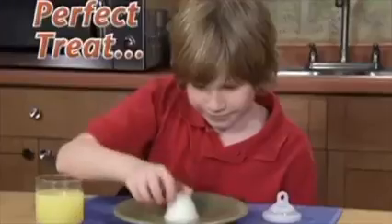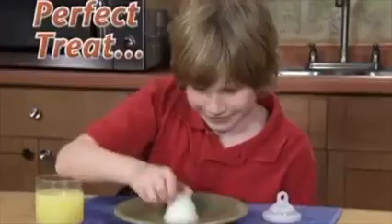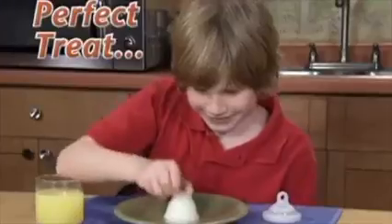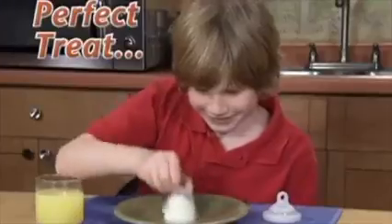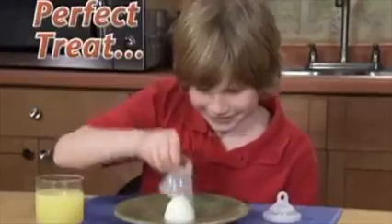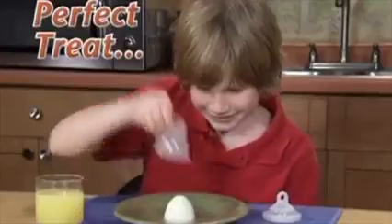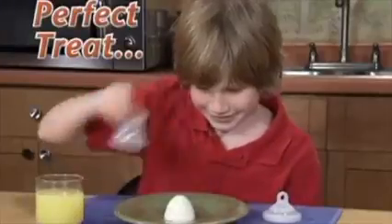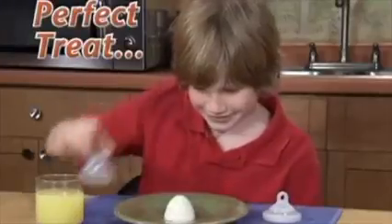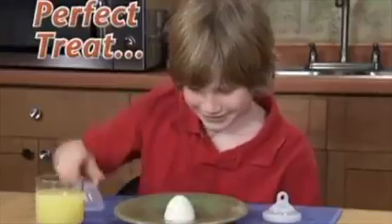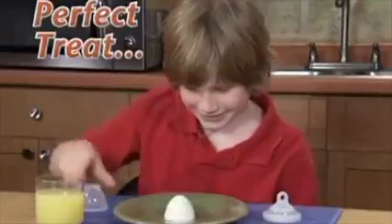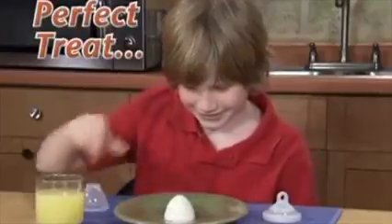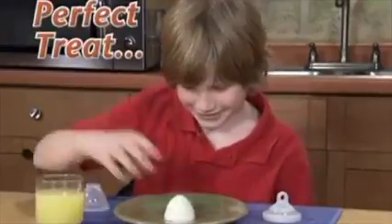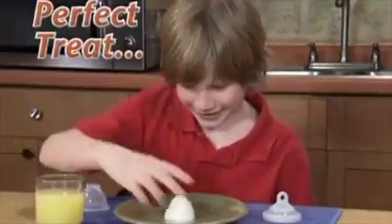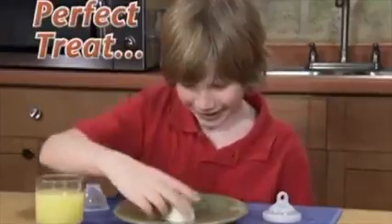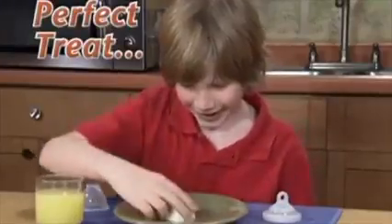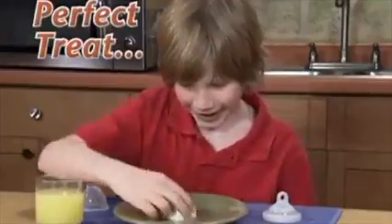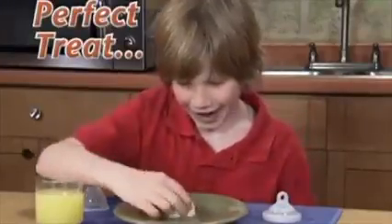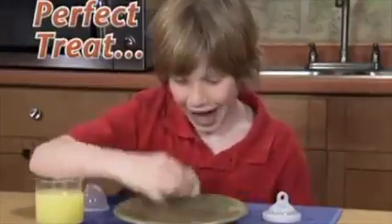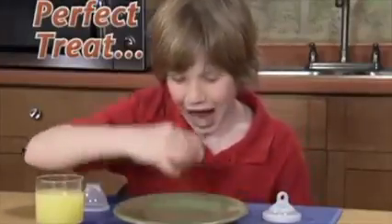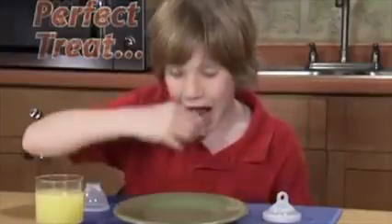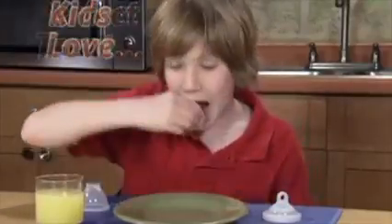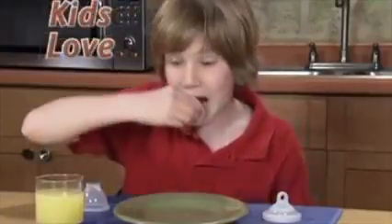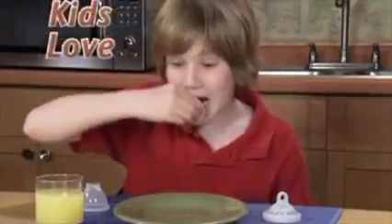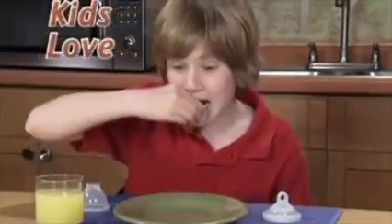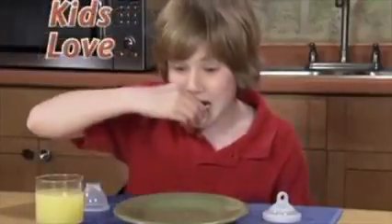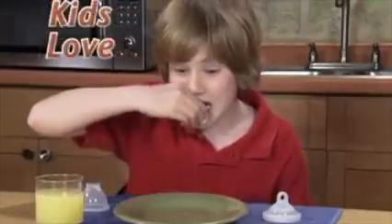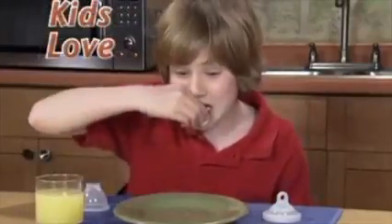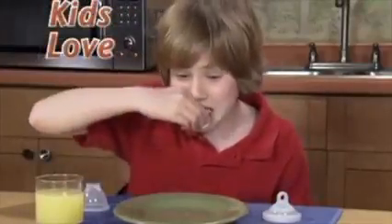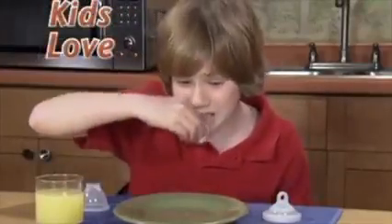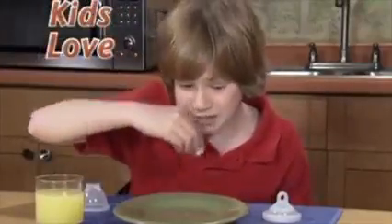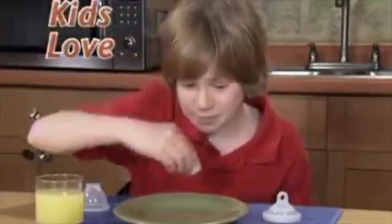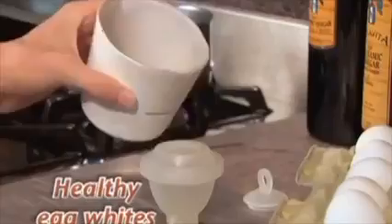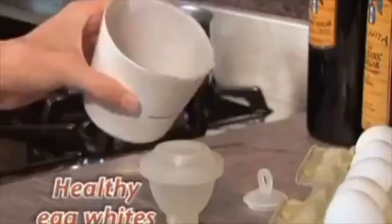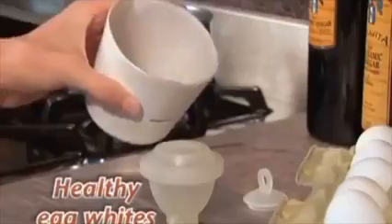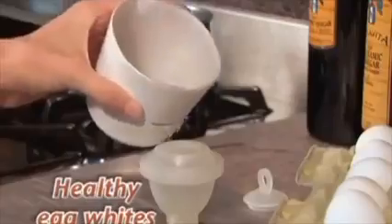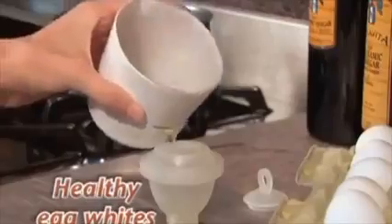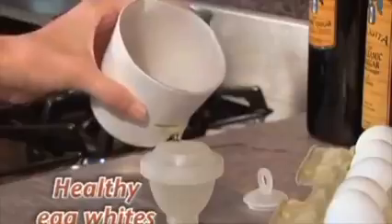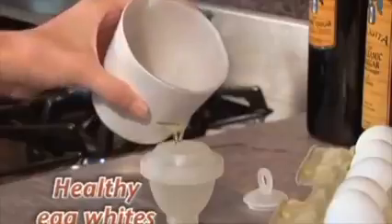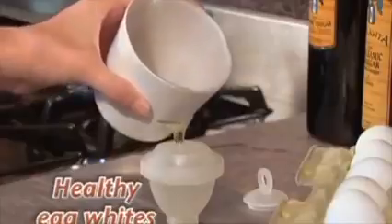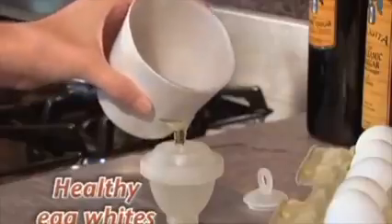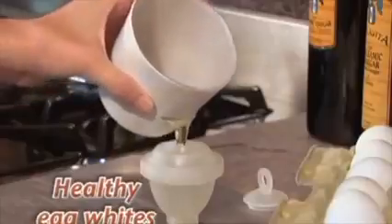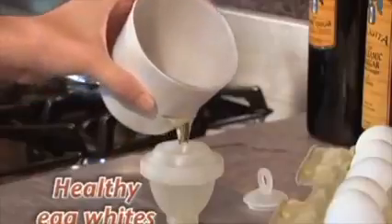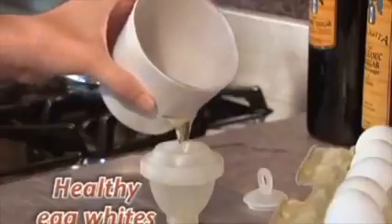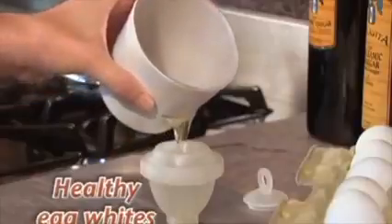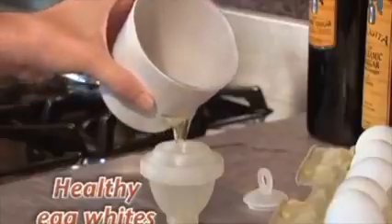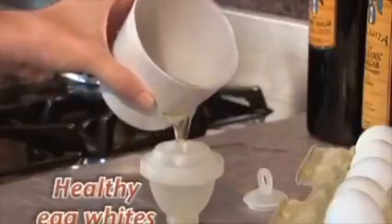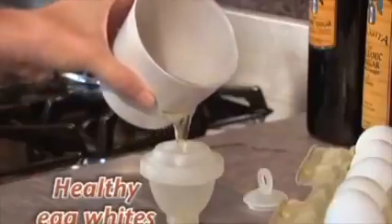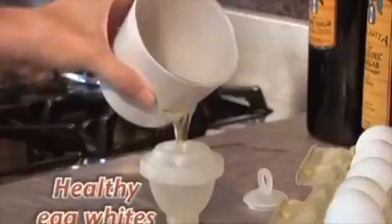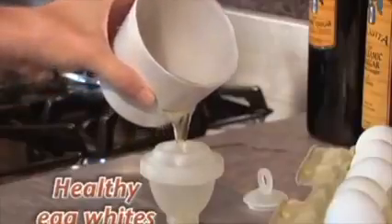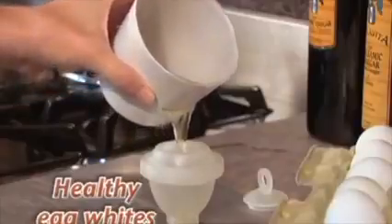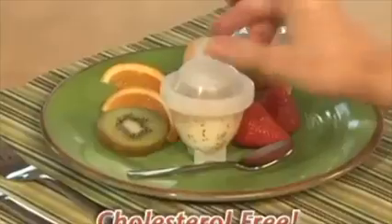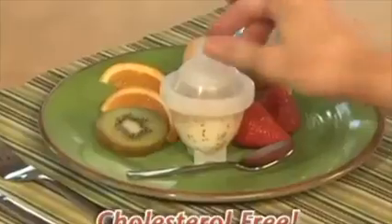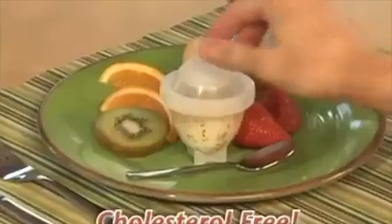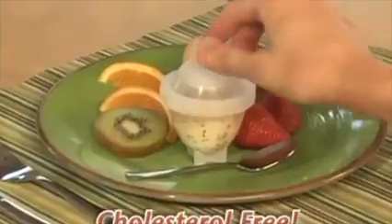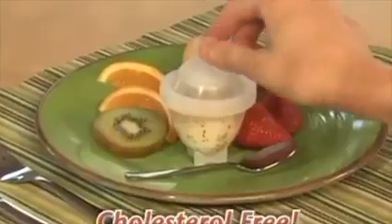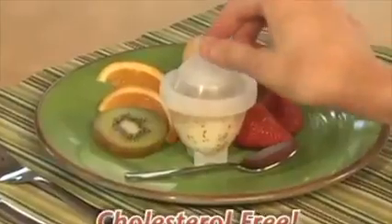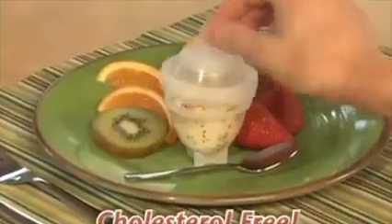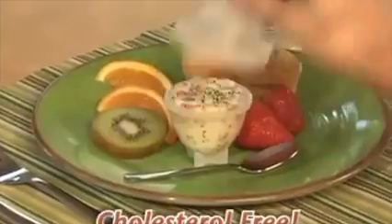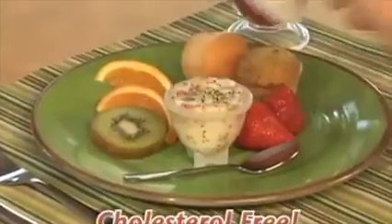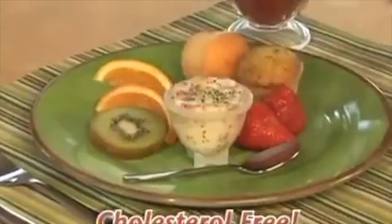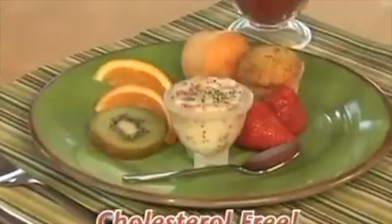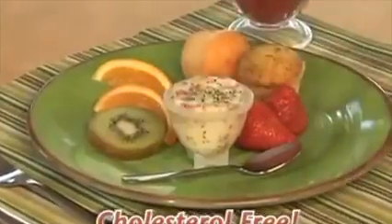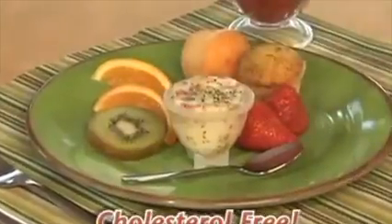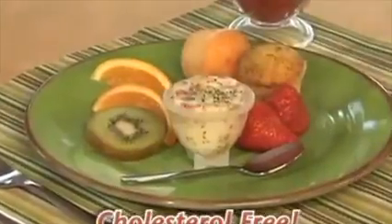Eggies make the perfect healthy treat that kids love to eat. You can even make healthy egg white eggs that are cholesterol-free.